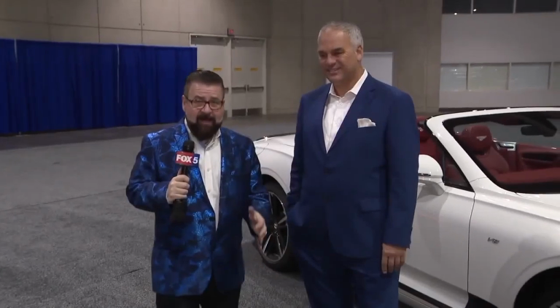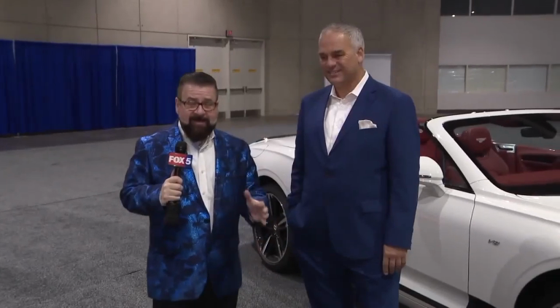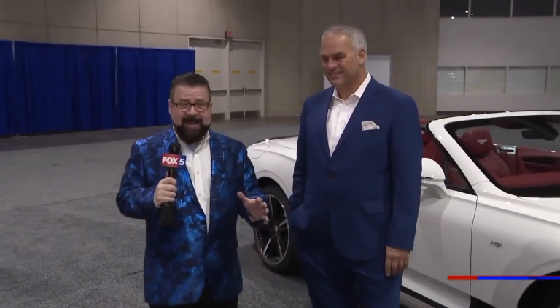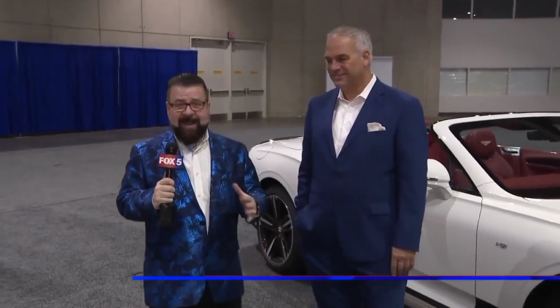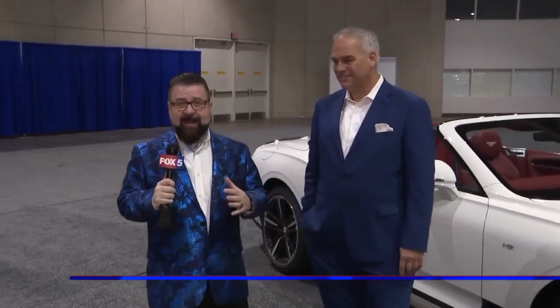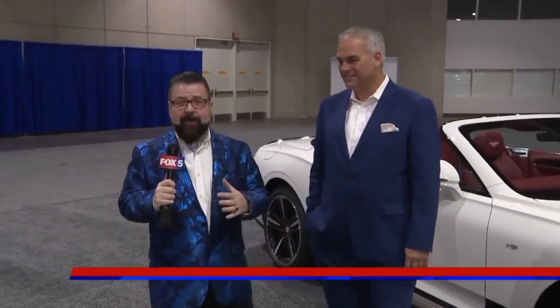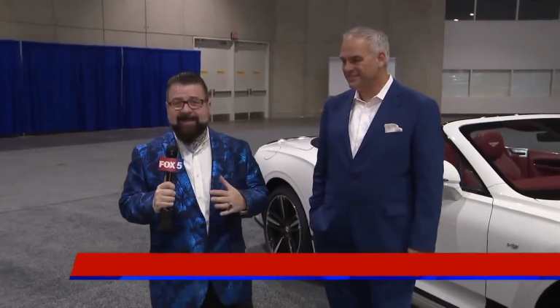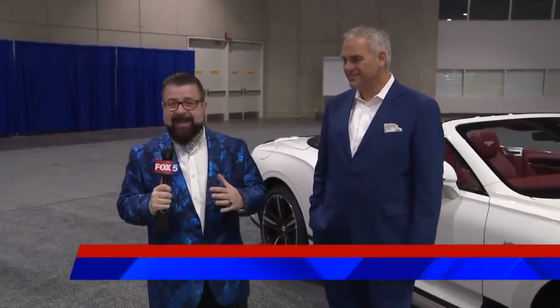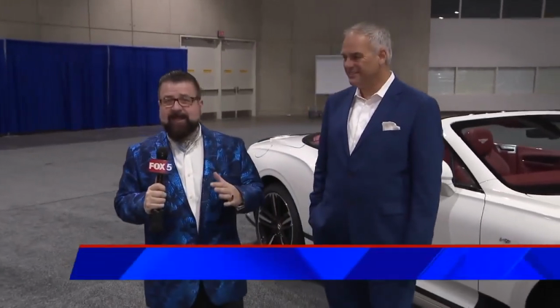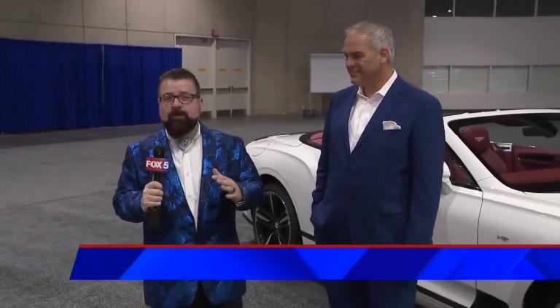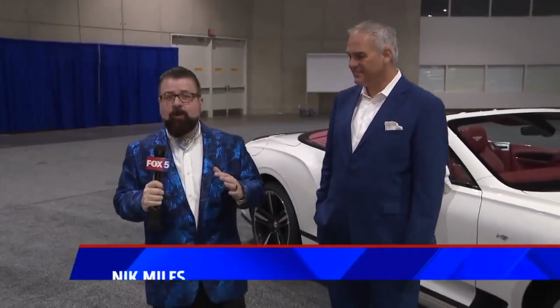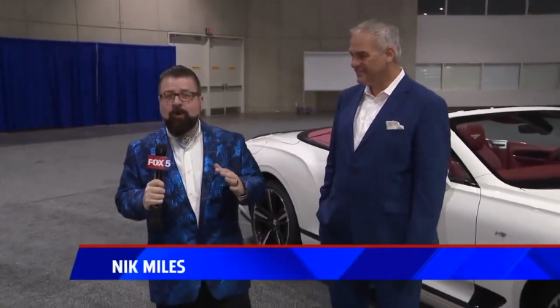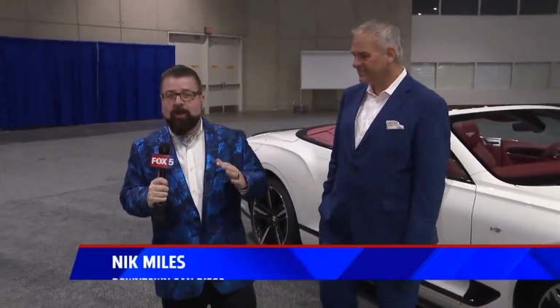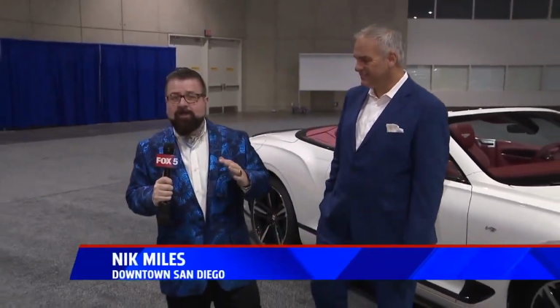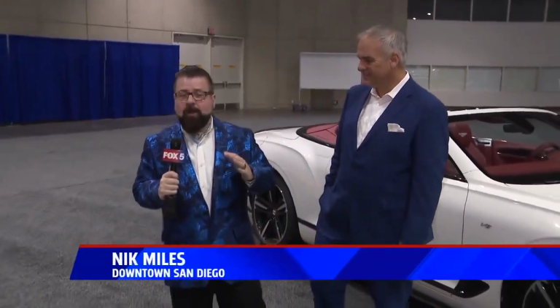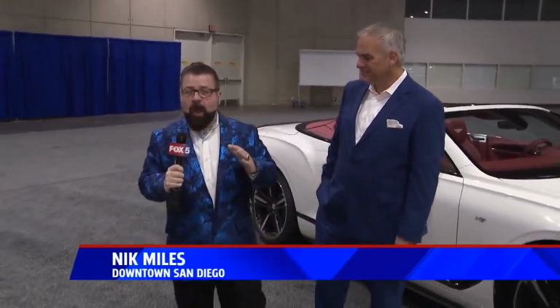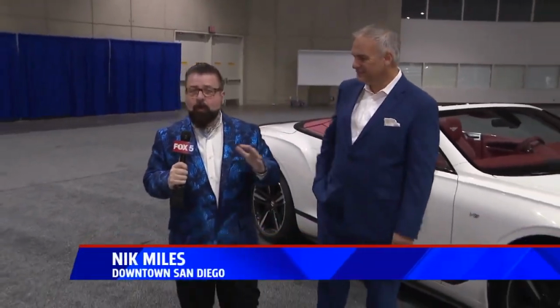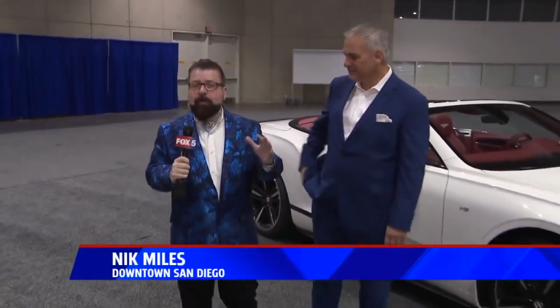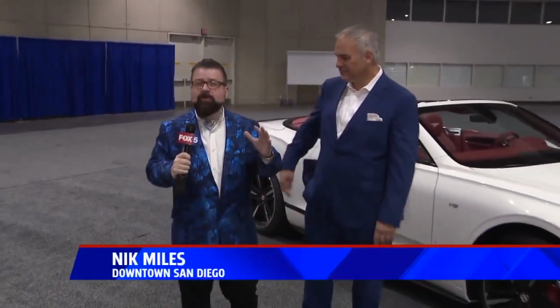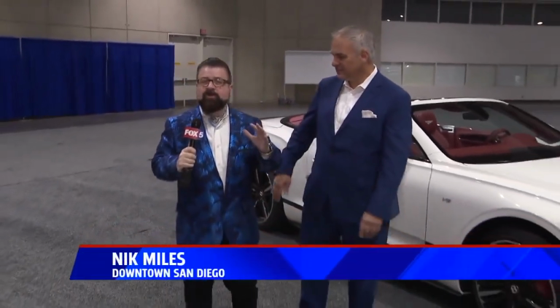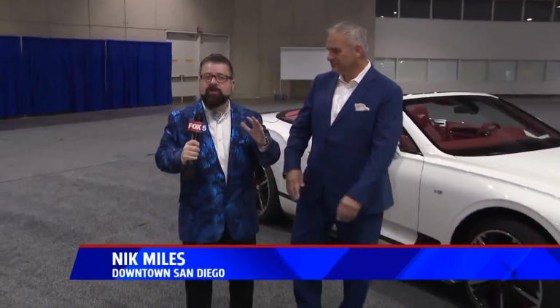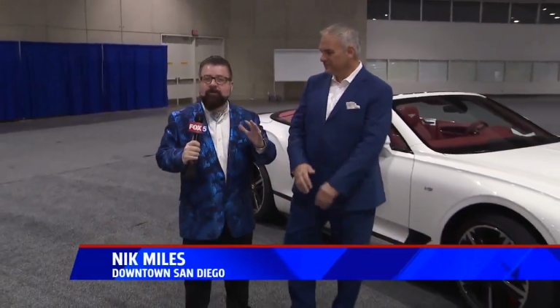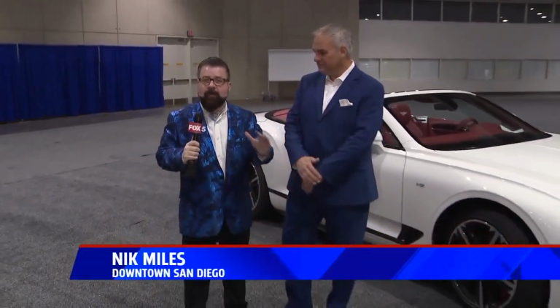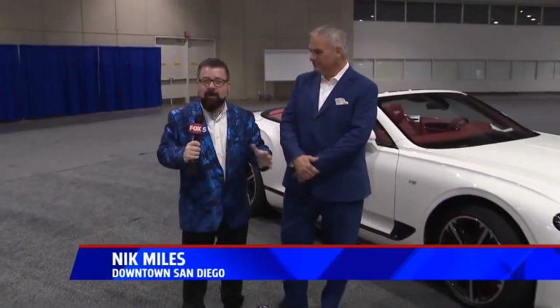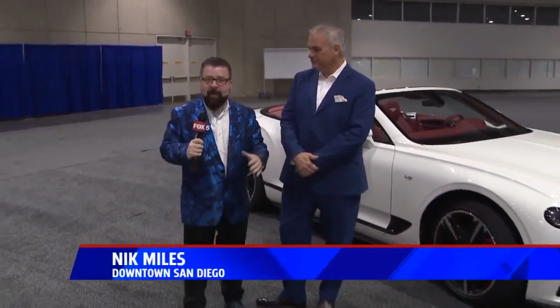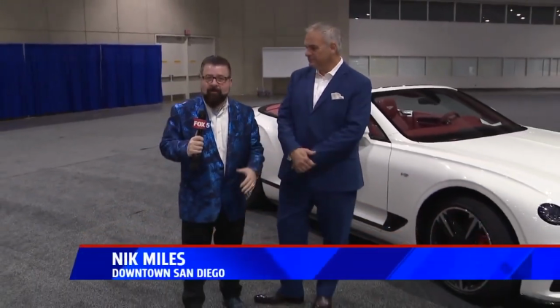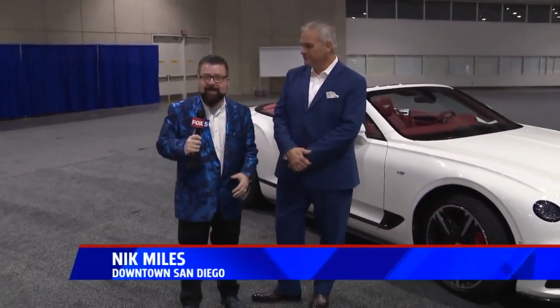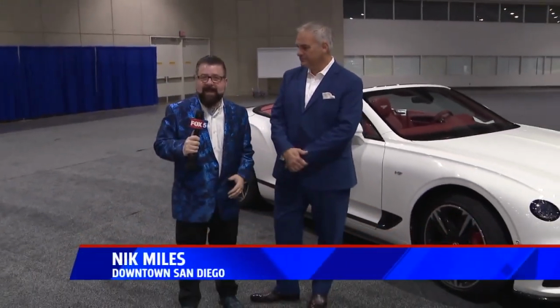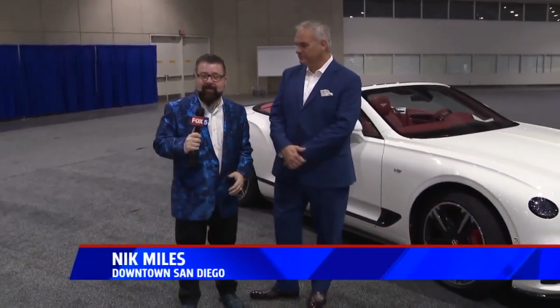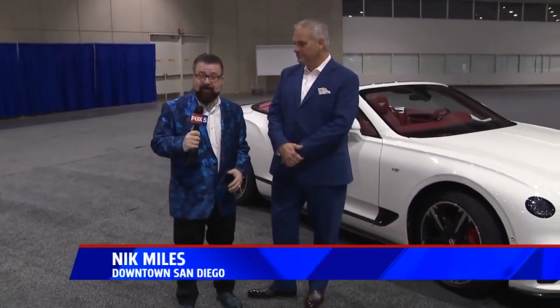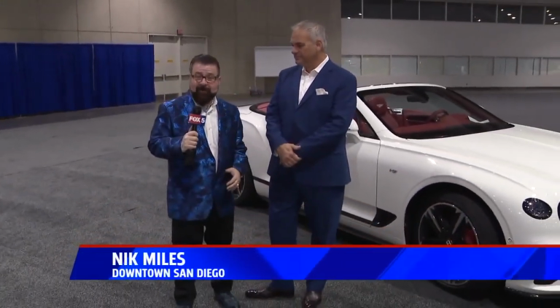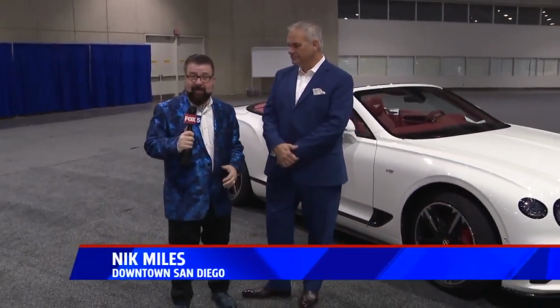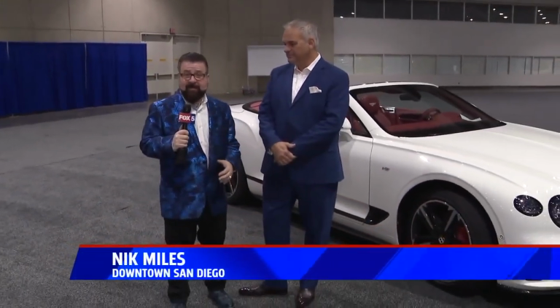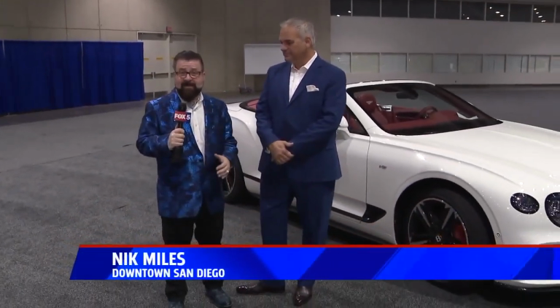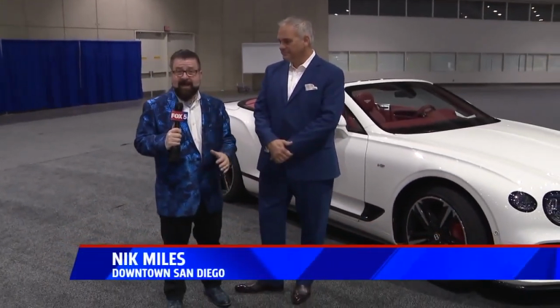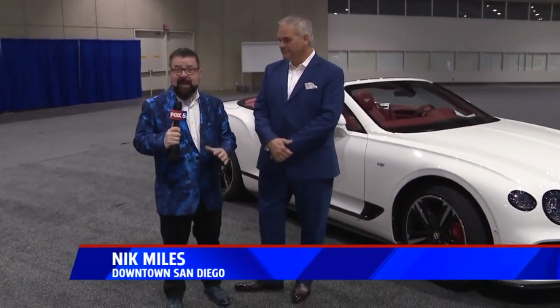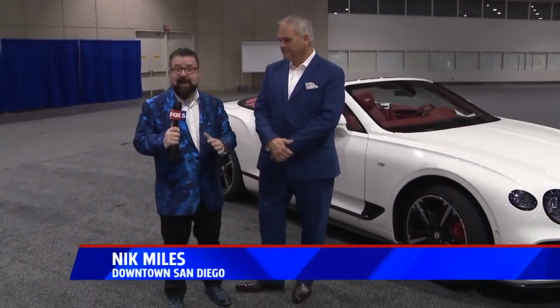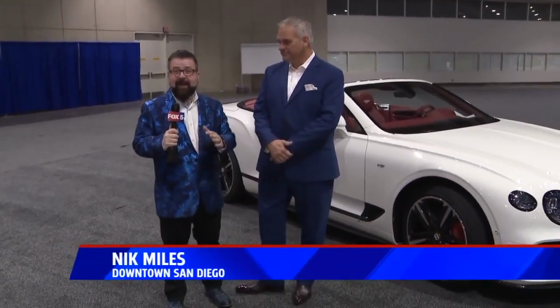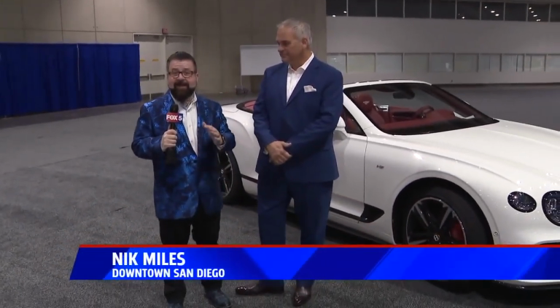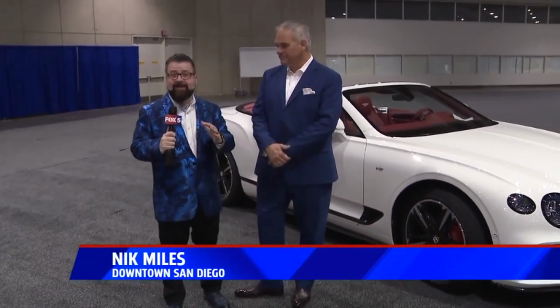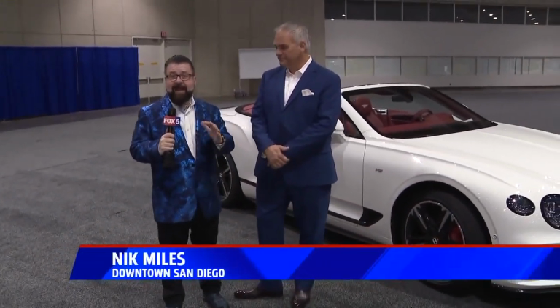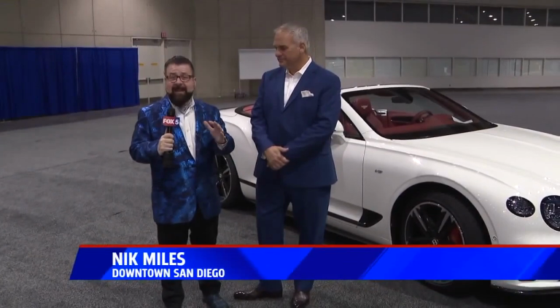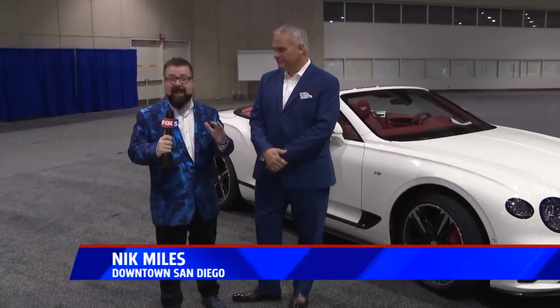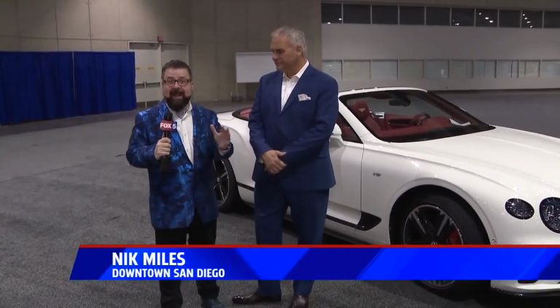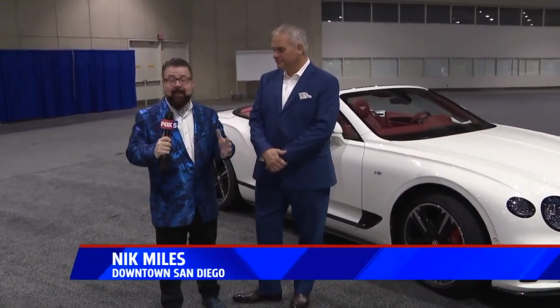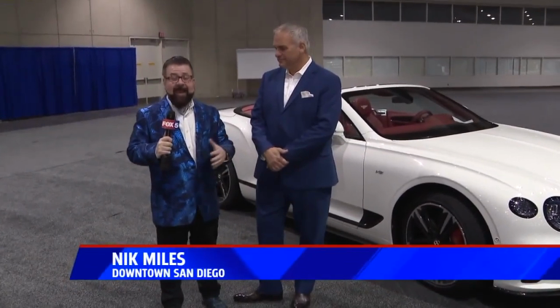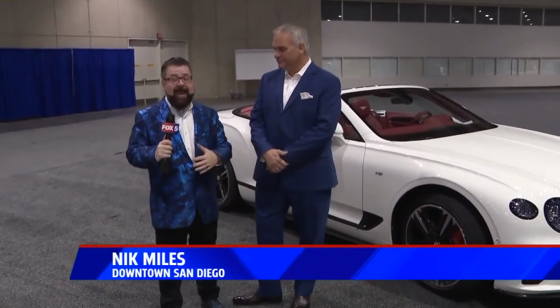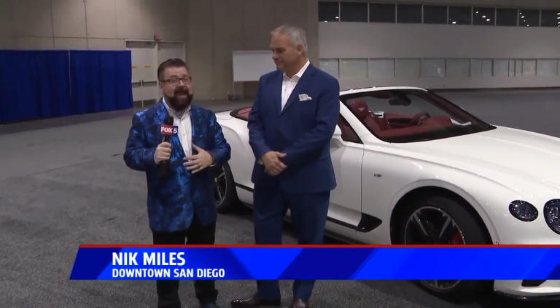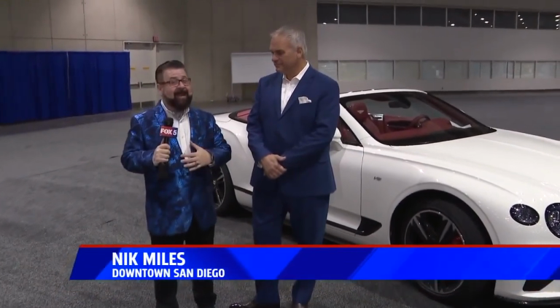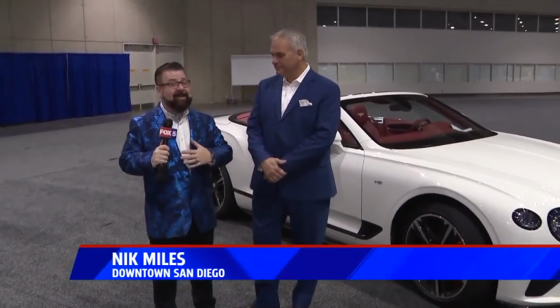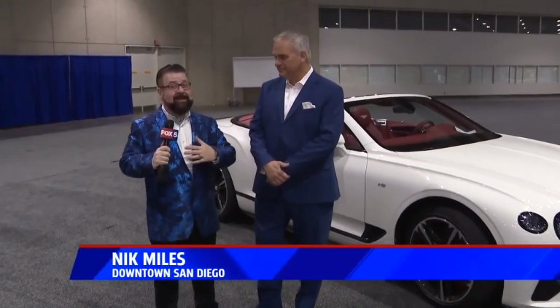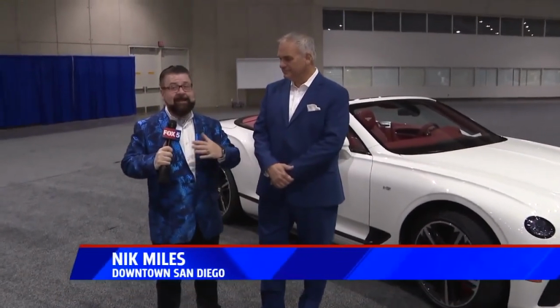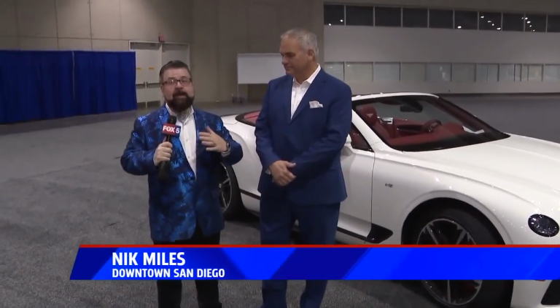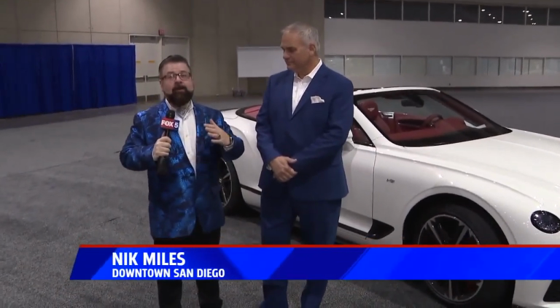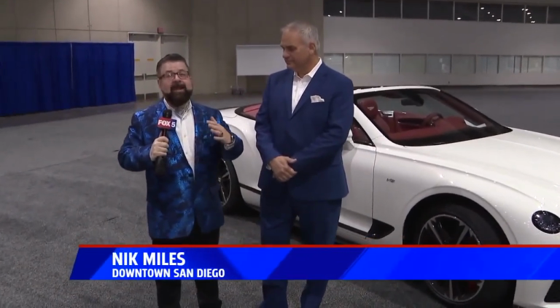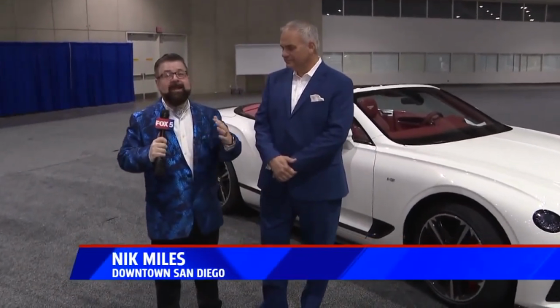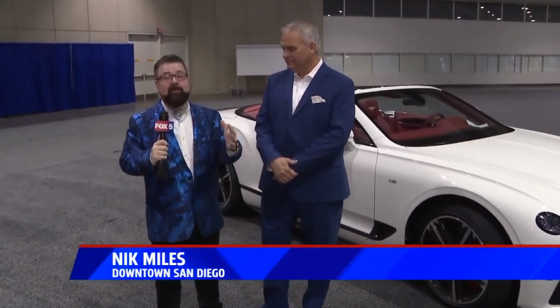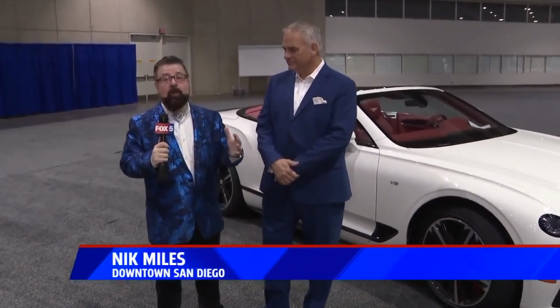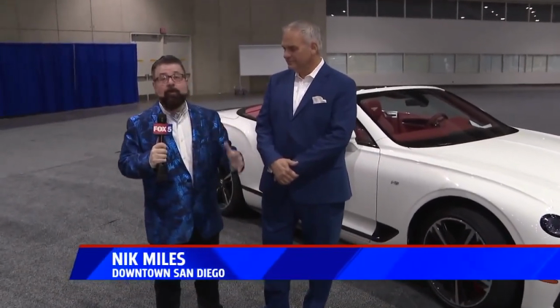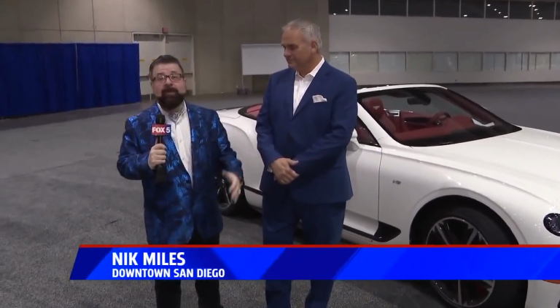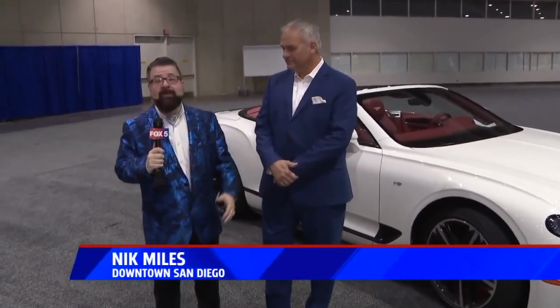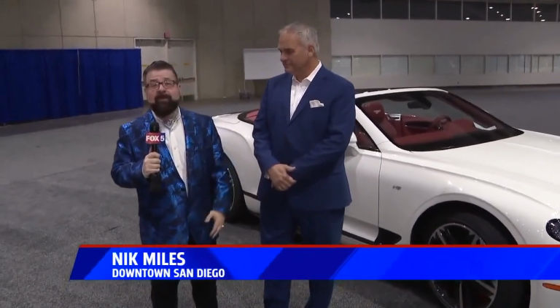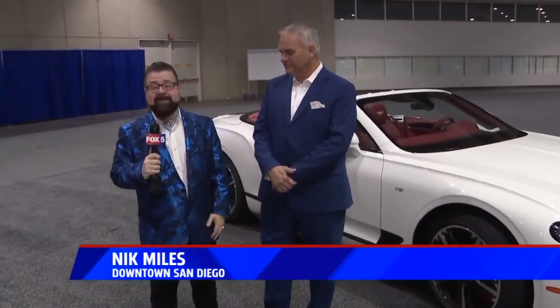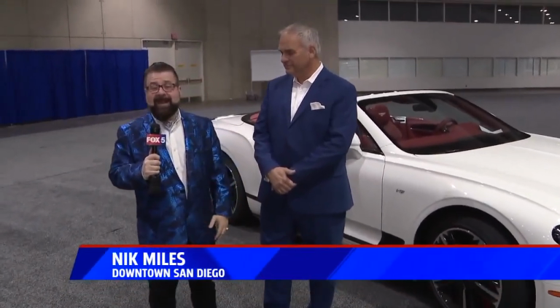As you know, San Diego International Auto Show opens tomorrow down at the Convention Center here in San Diego, and we are giving you a preview today.